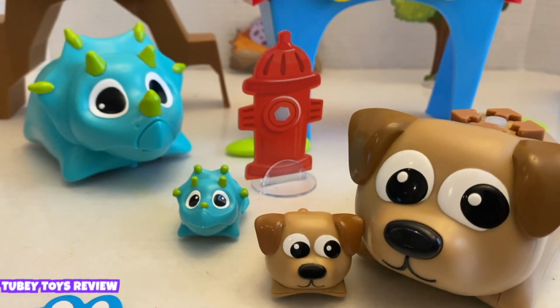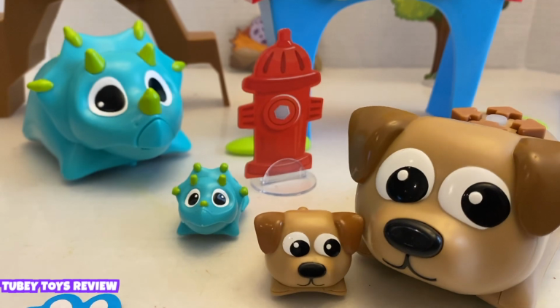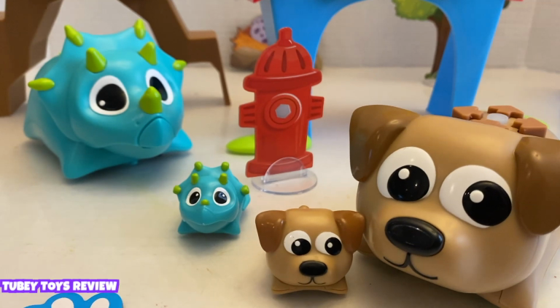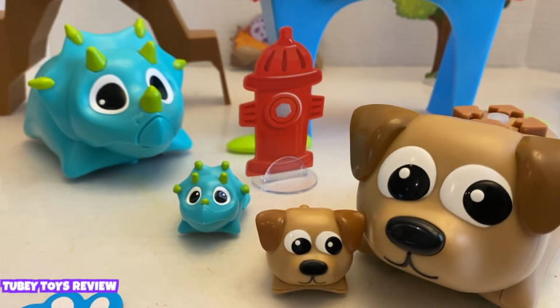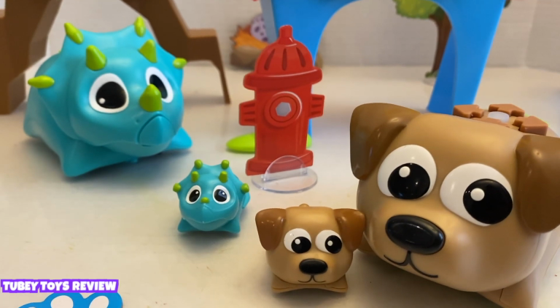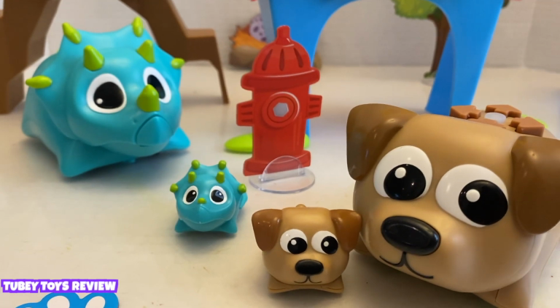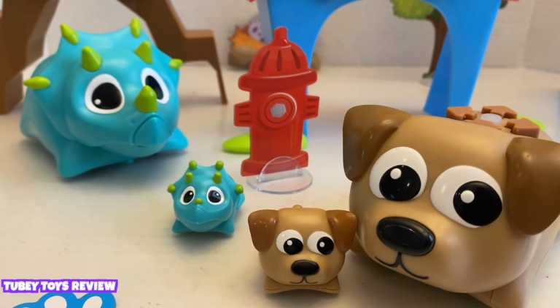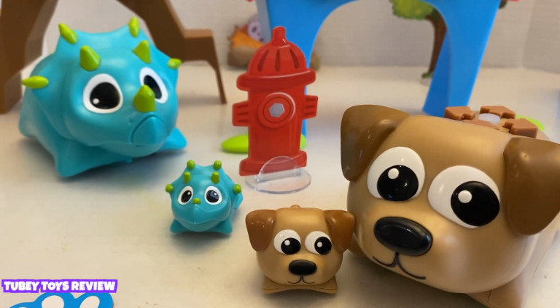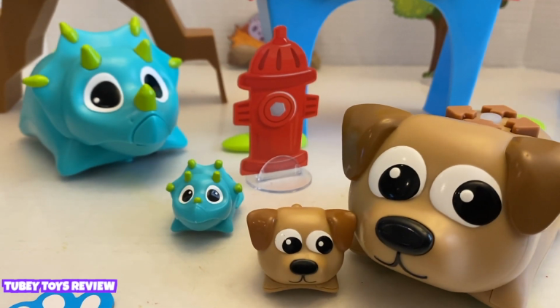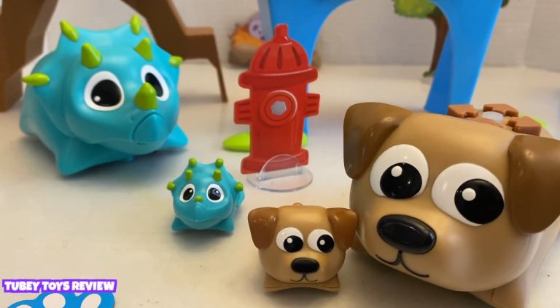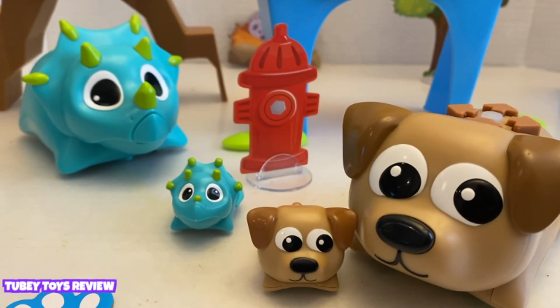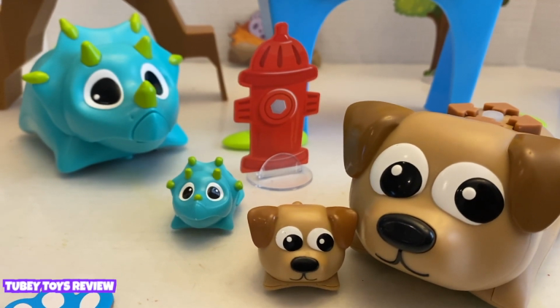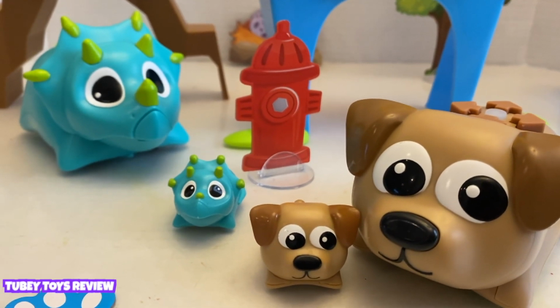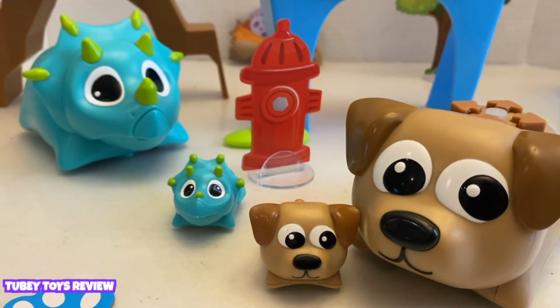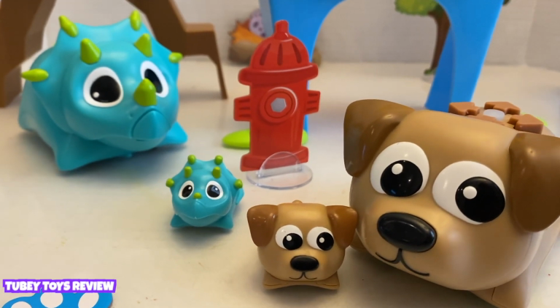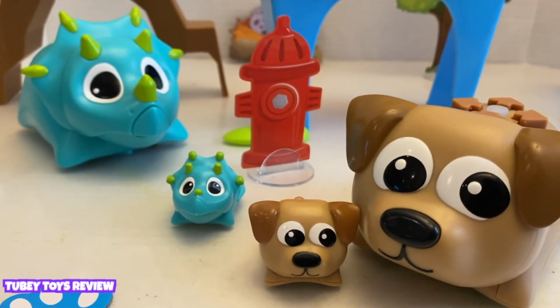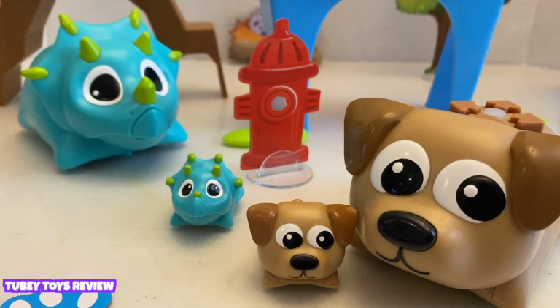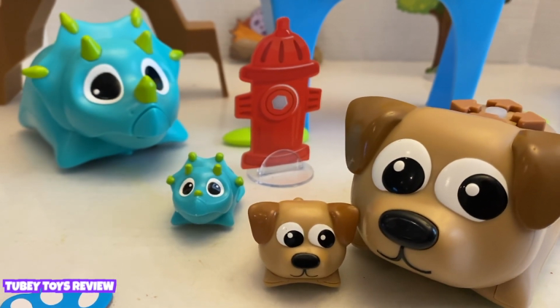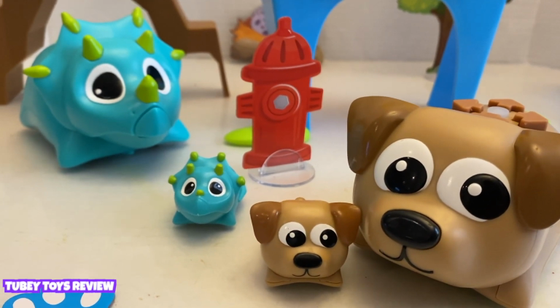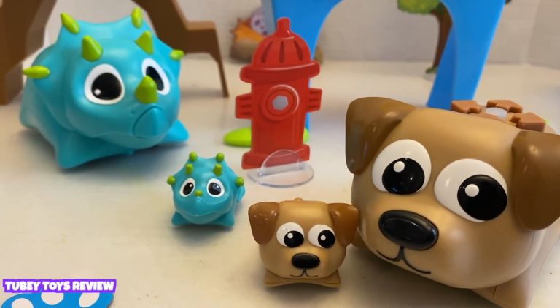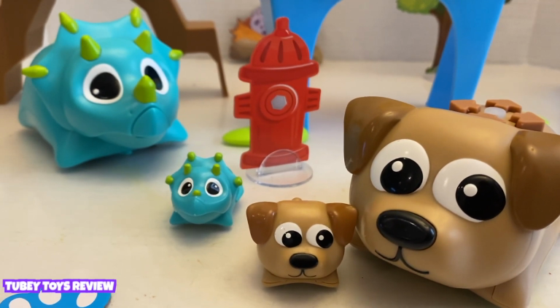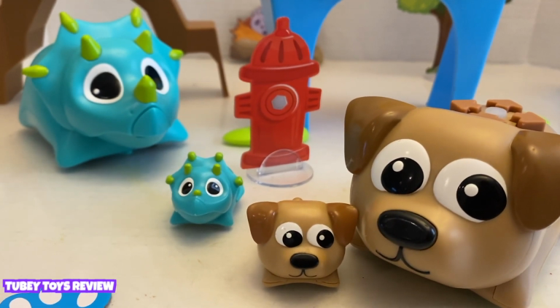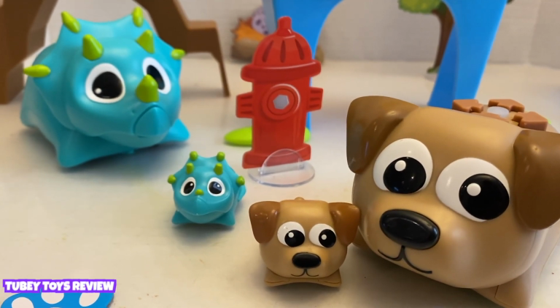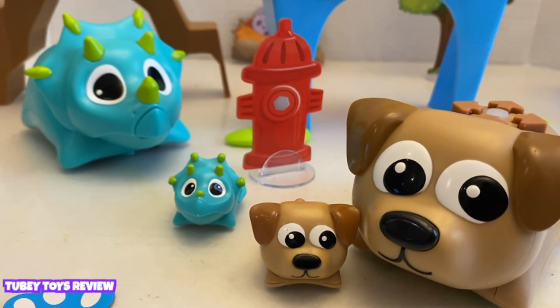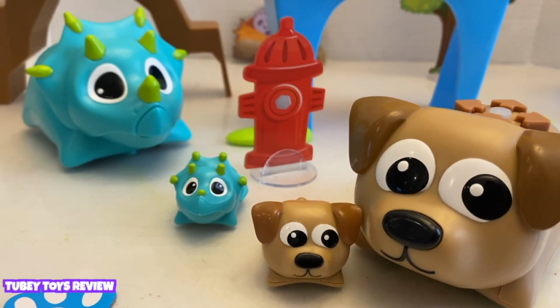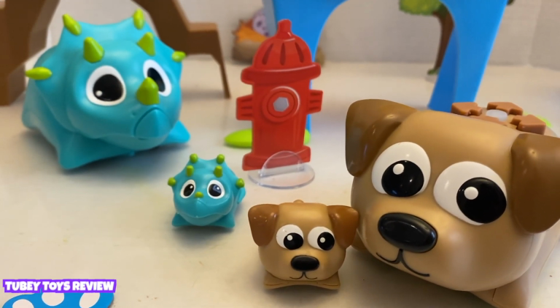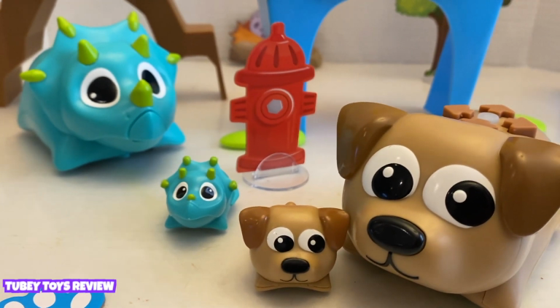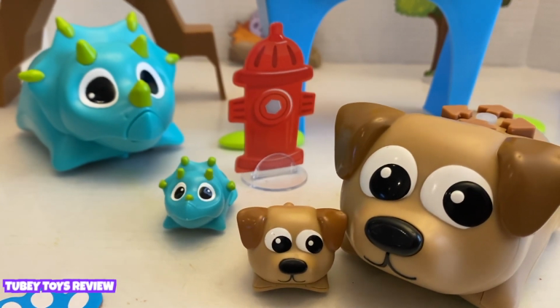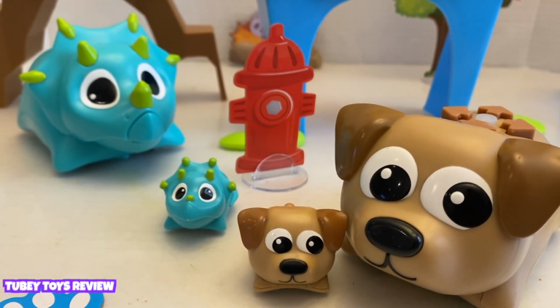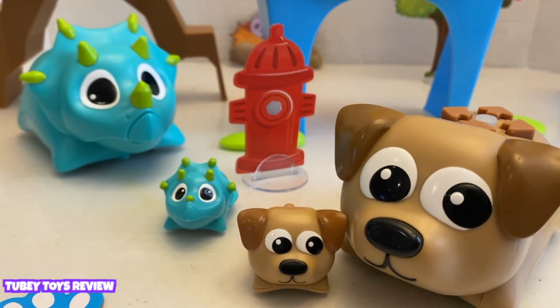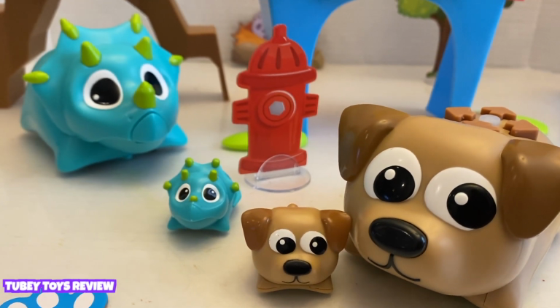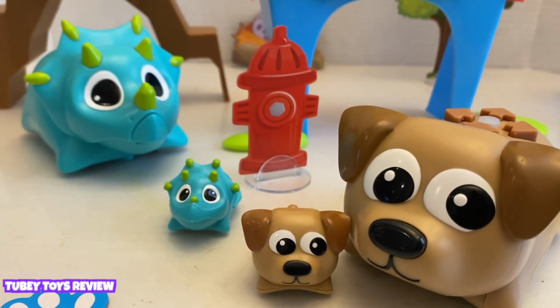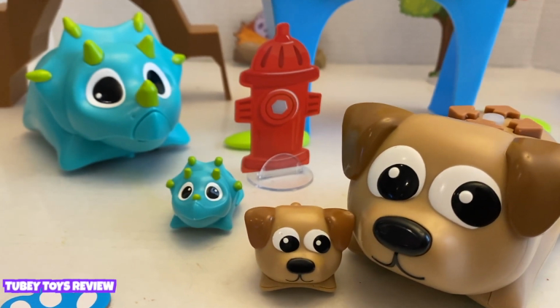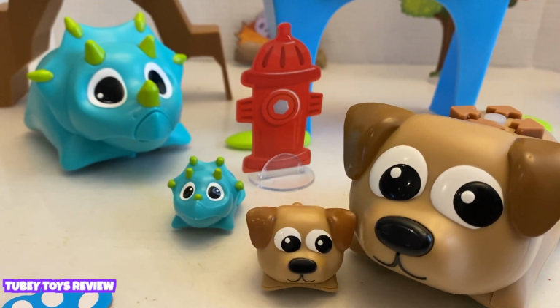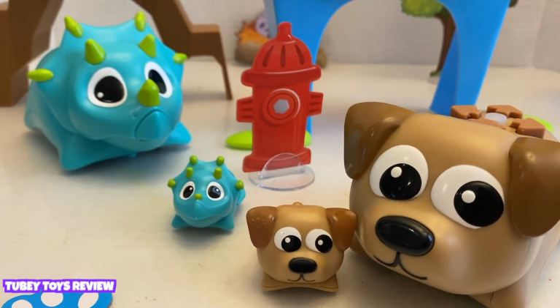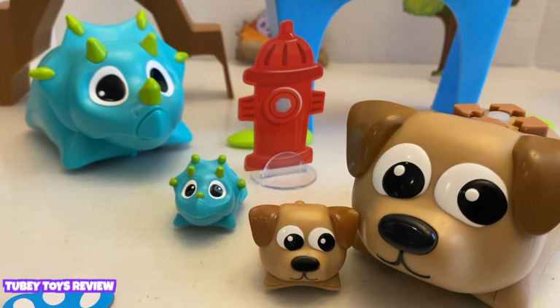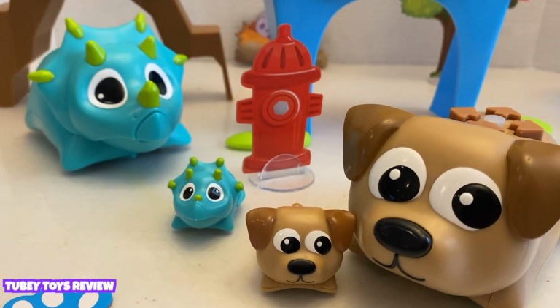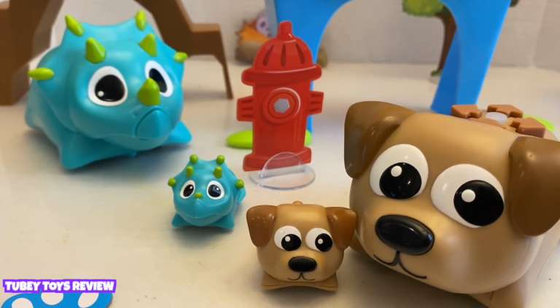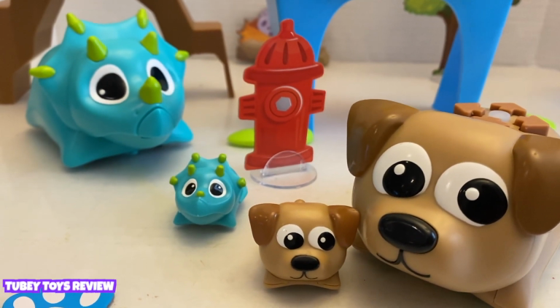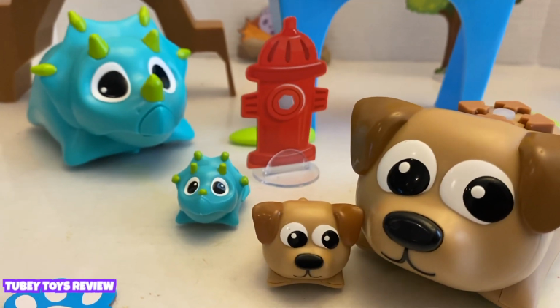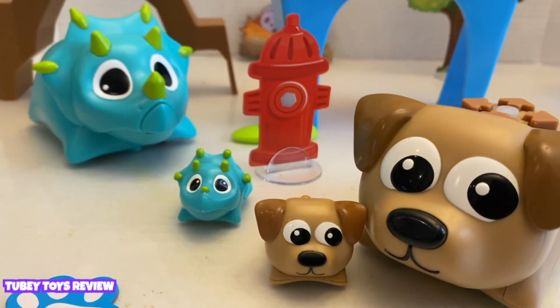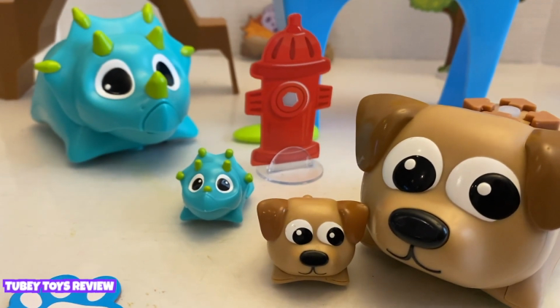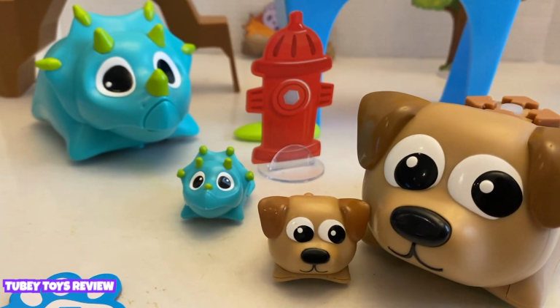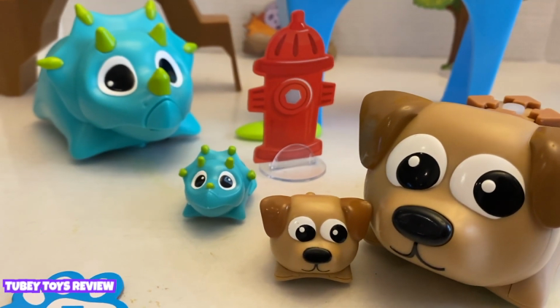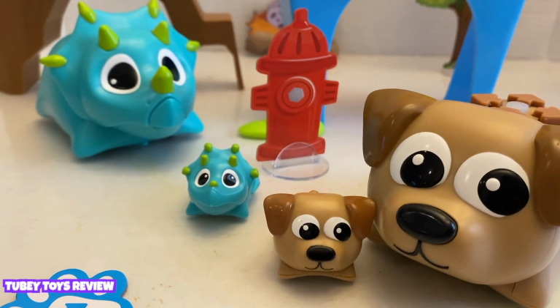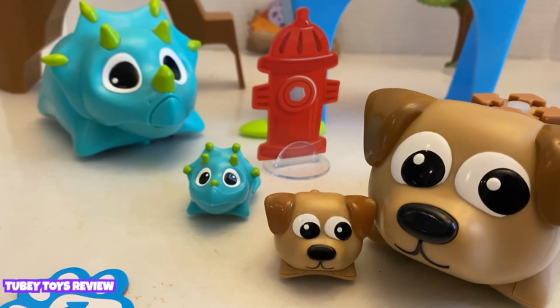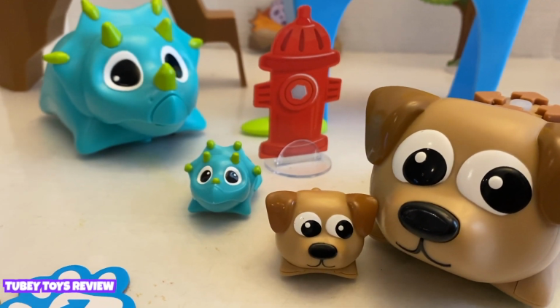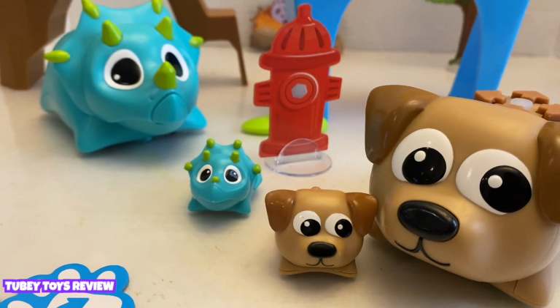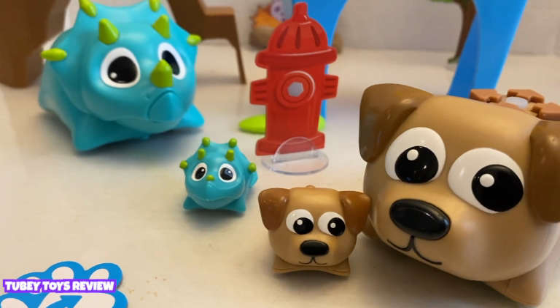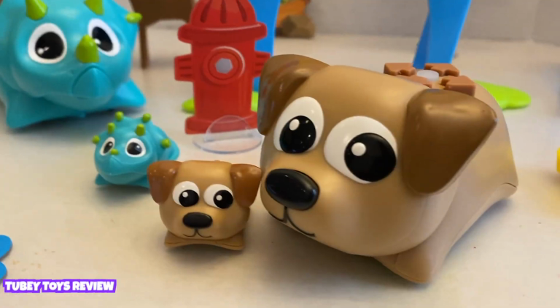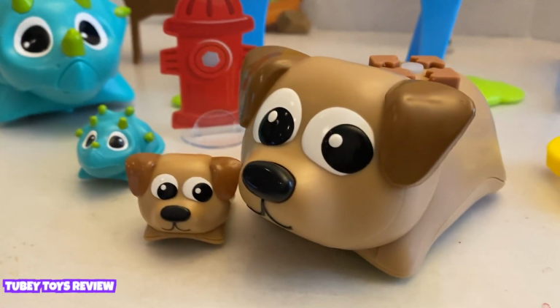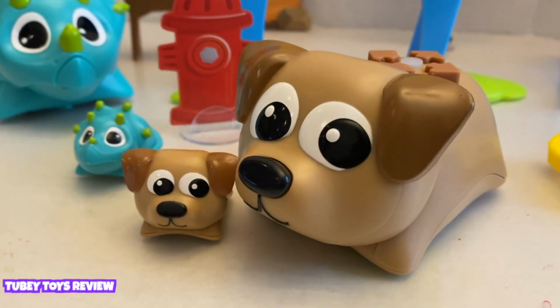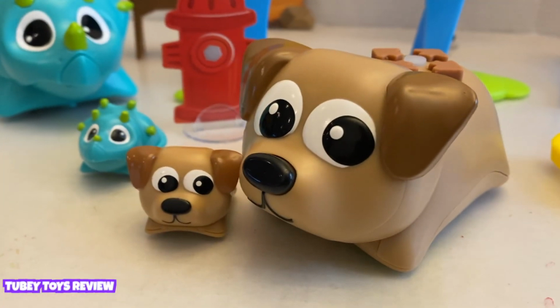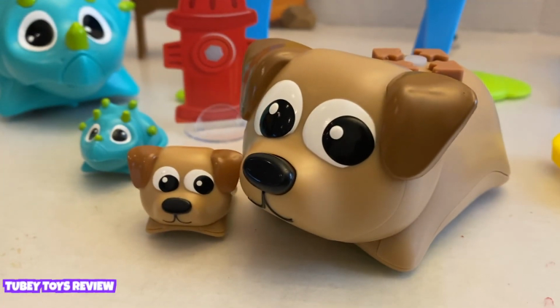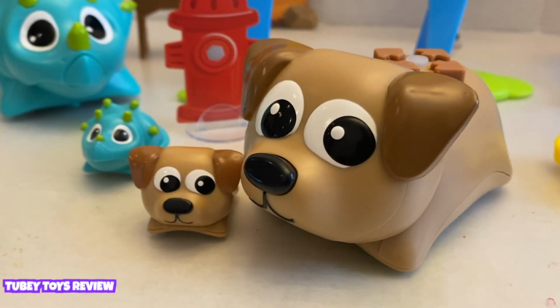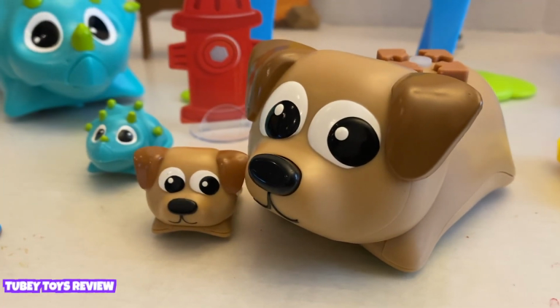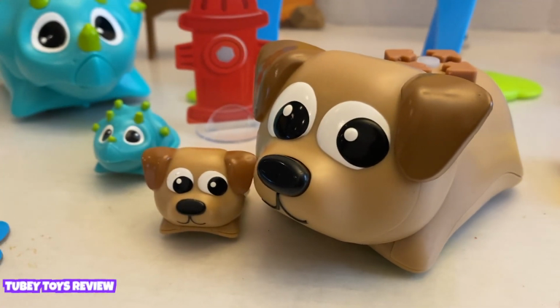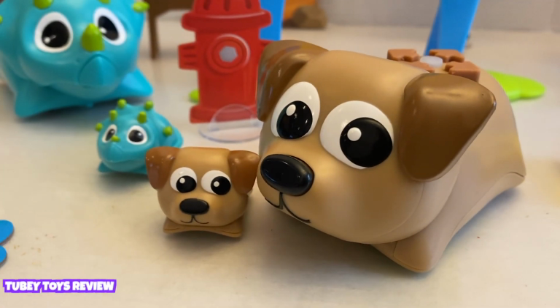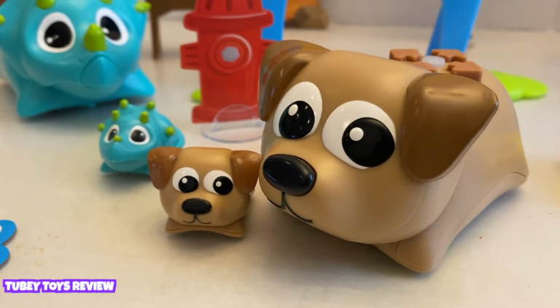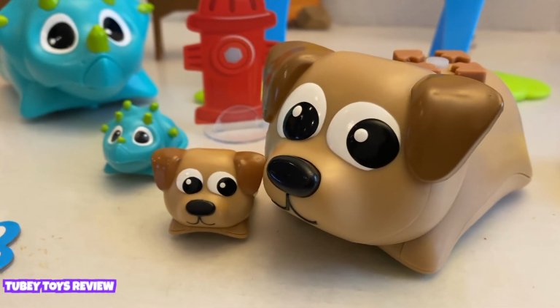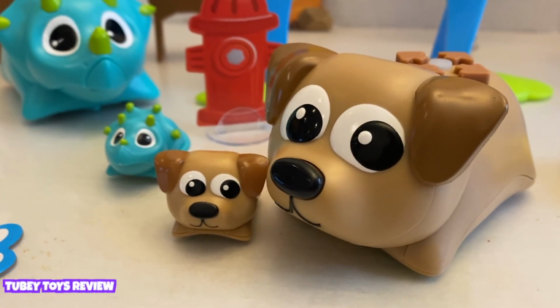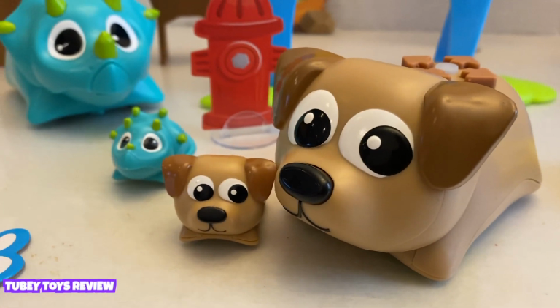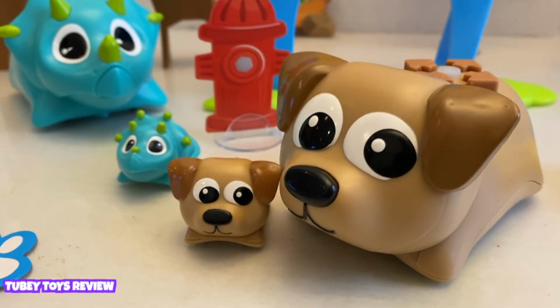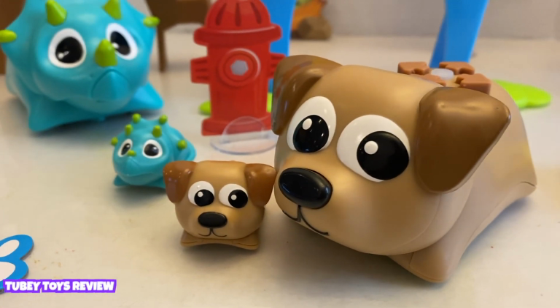We want to thank Learning Resources for sending us Coding Critters. We just love Rumble and Bumble and Ranger and Zip.